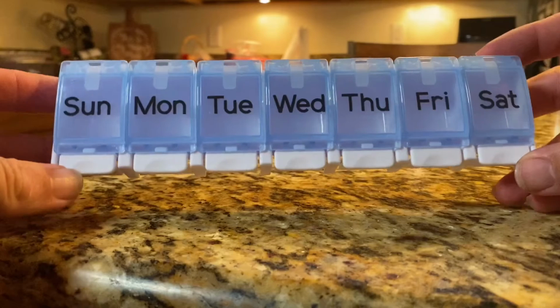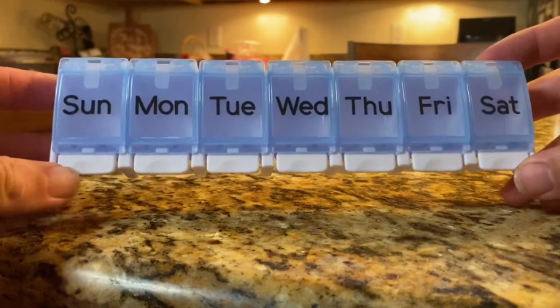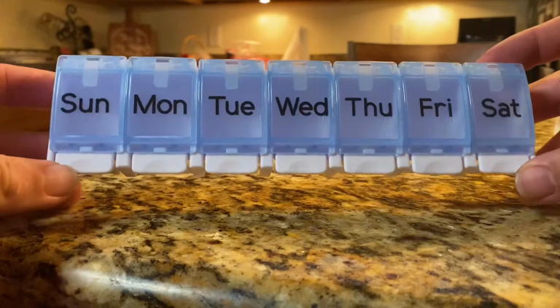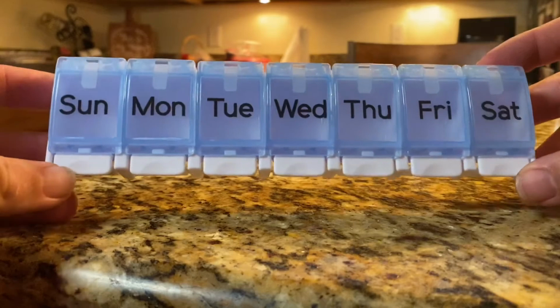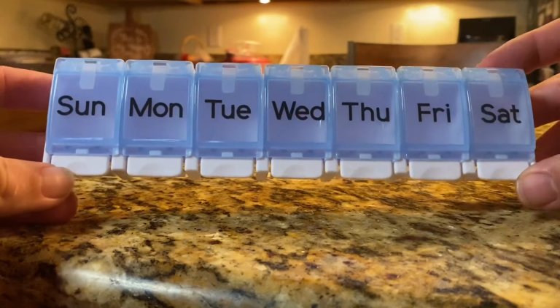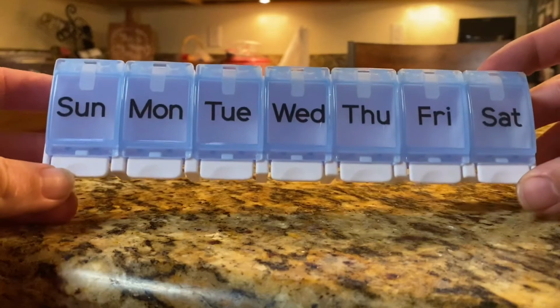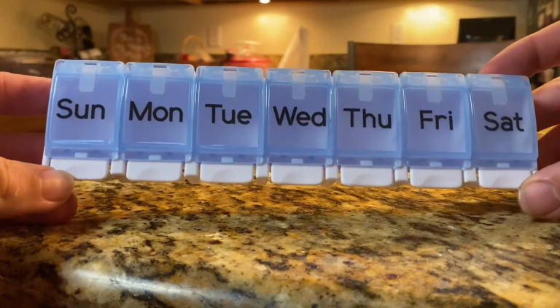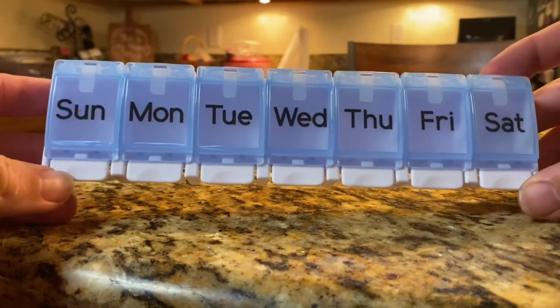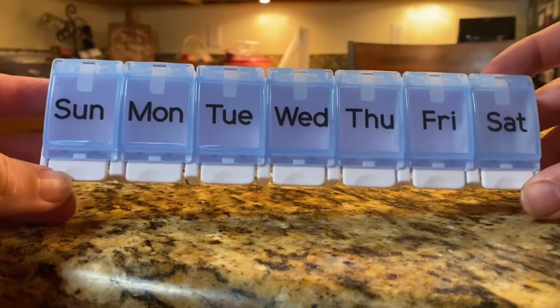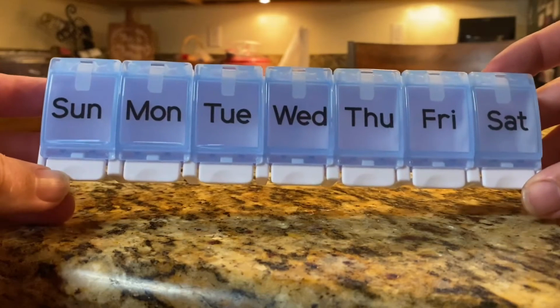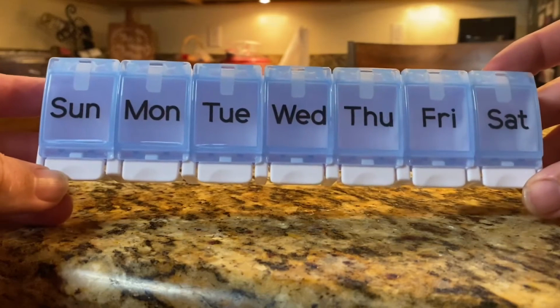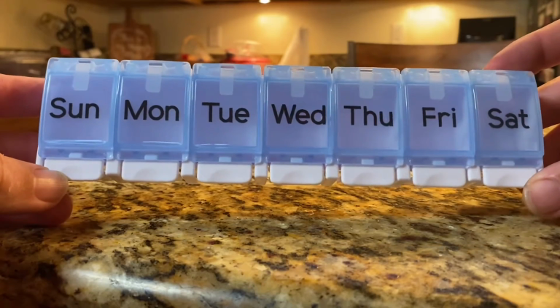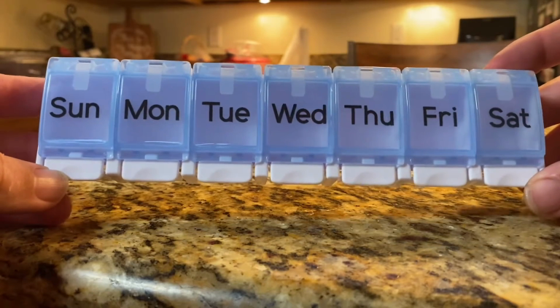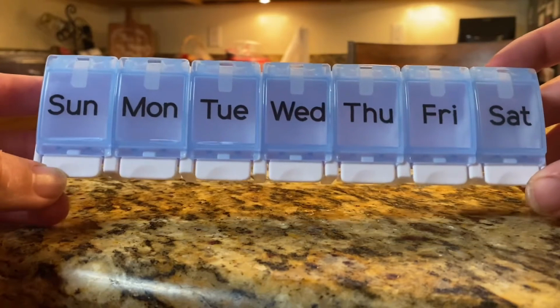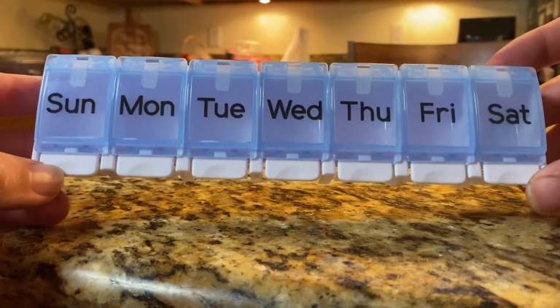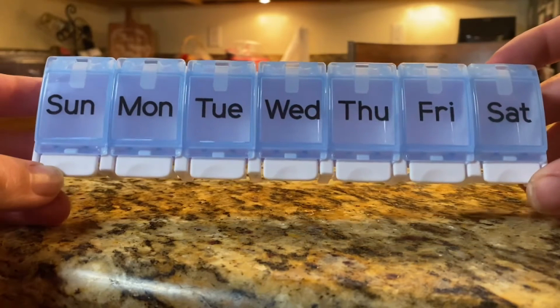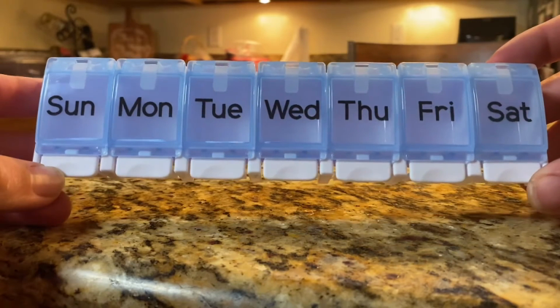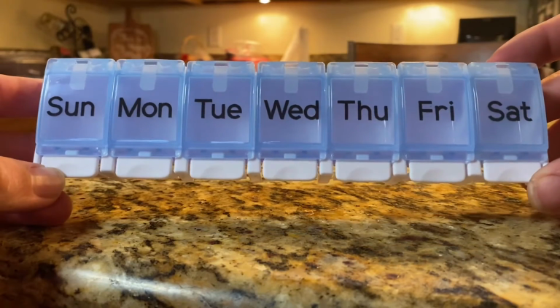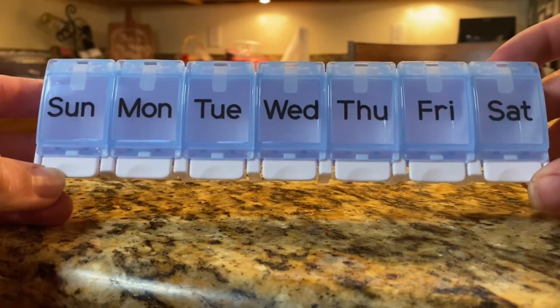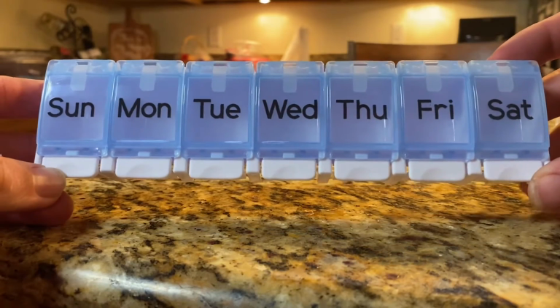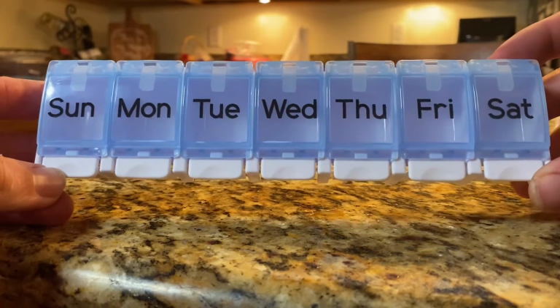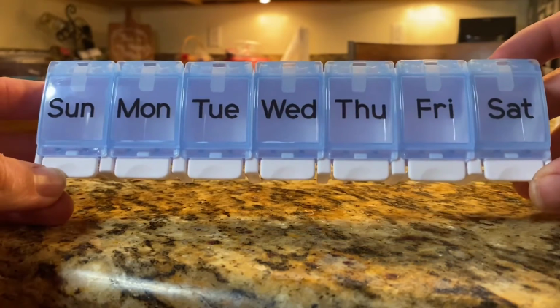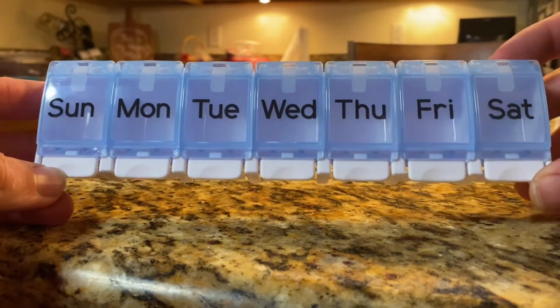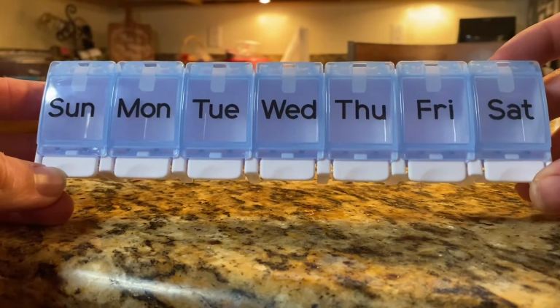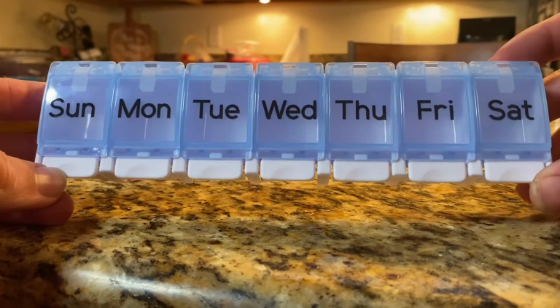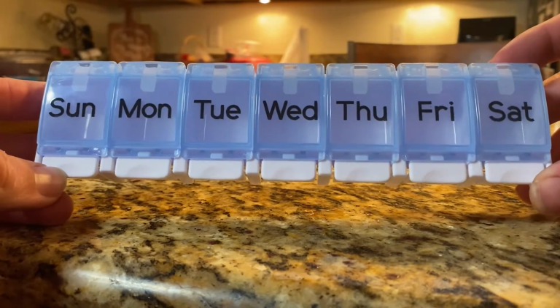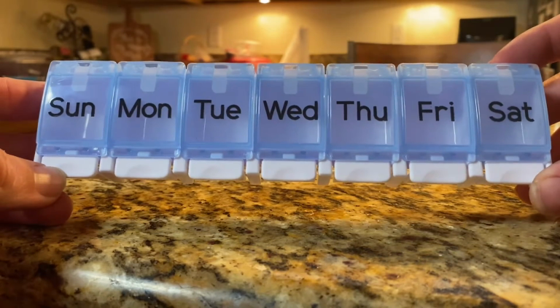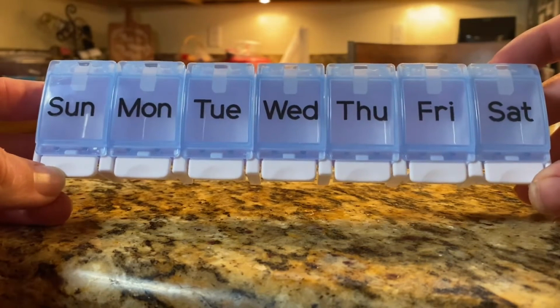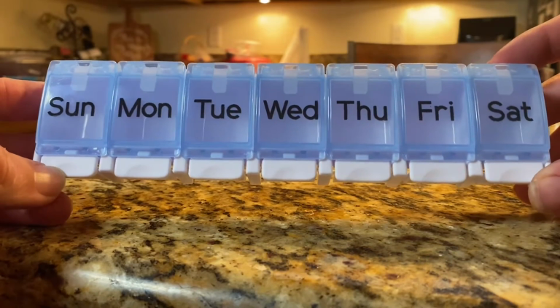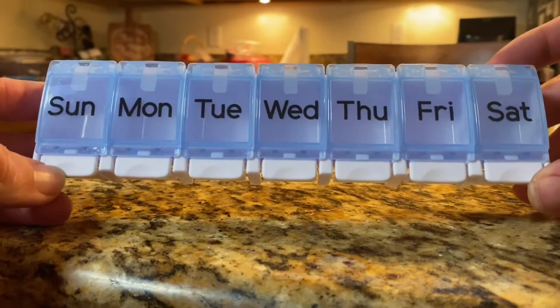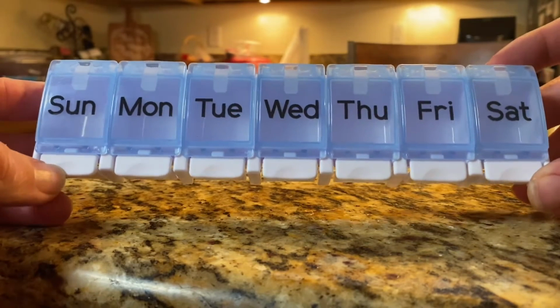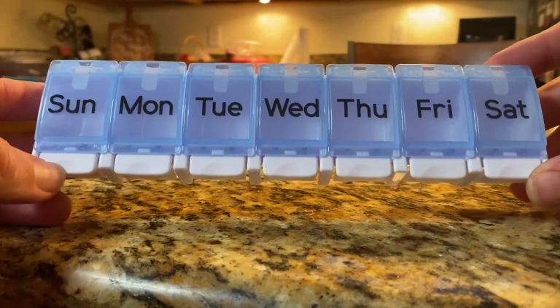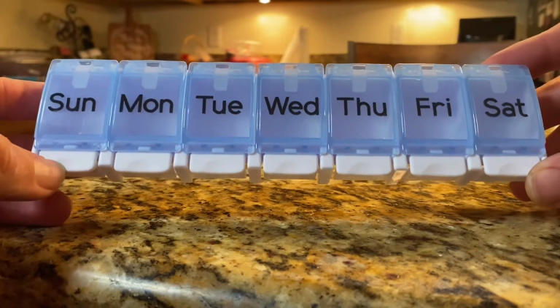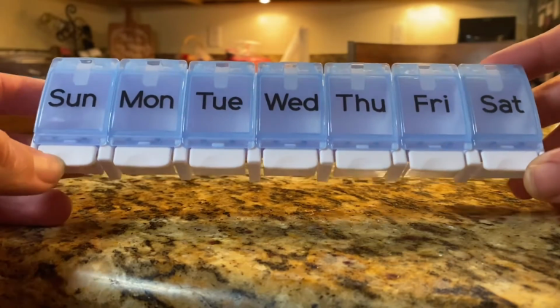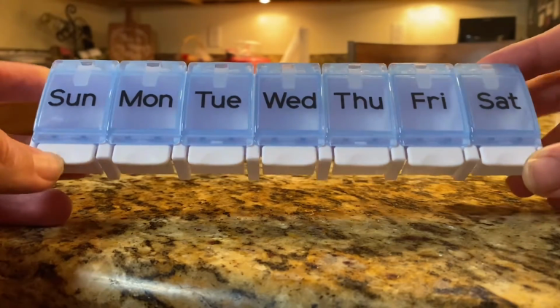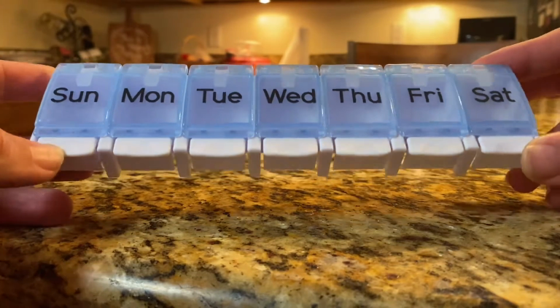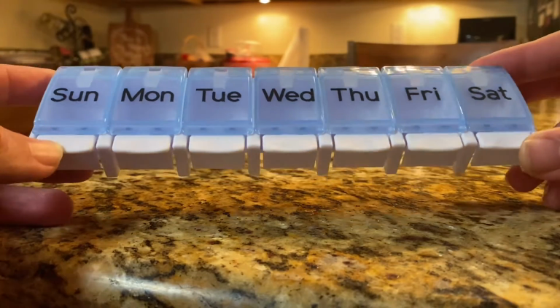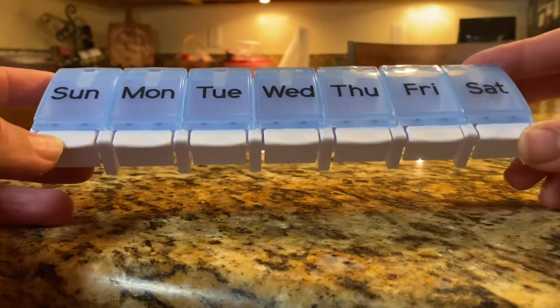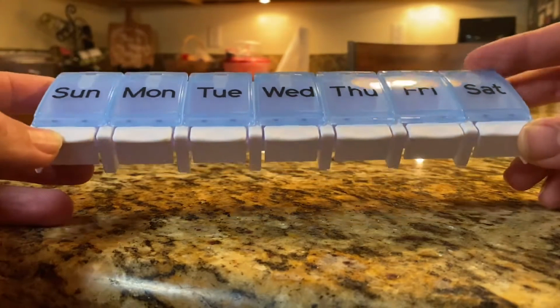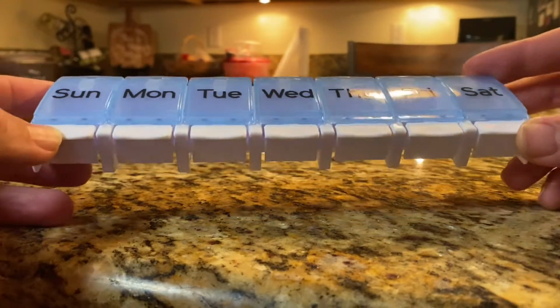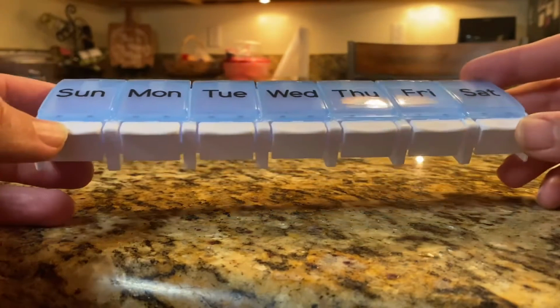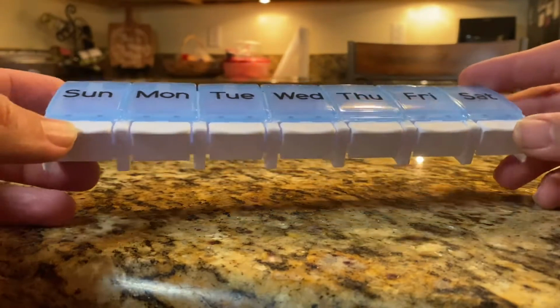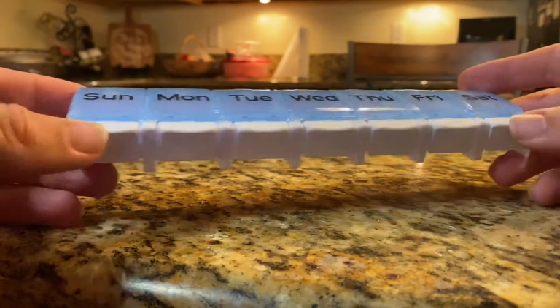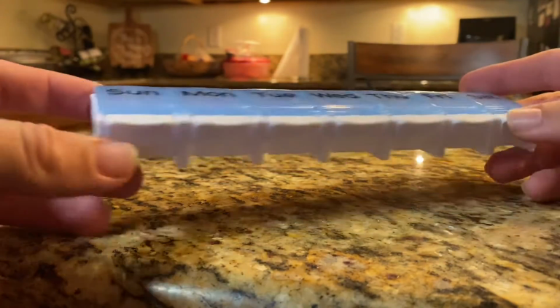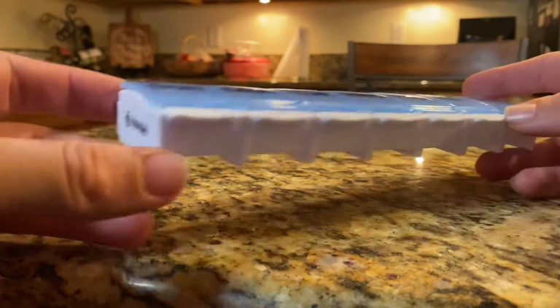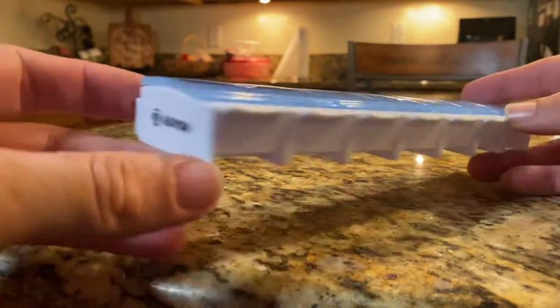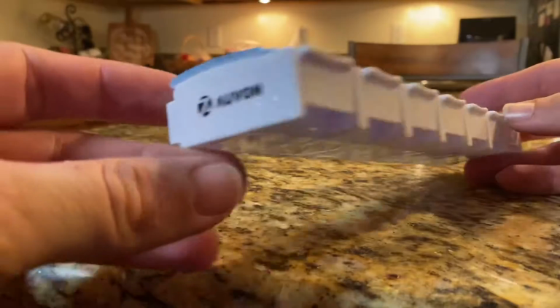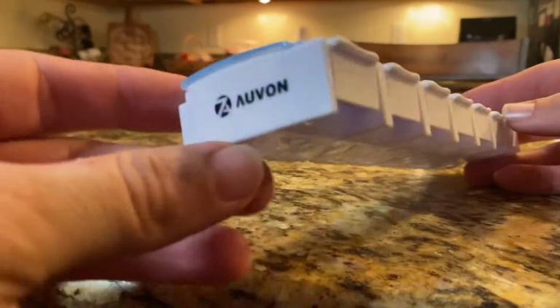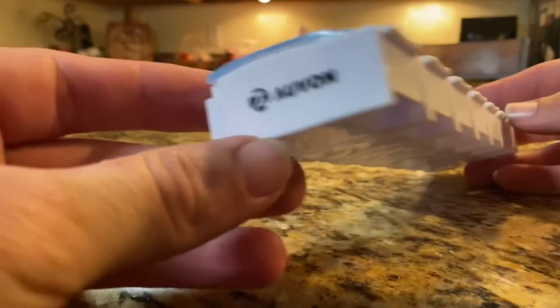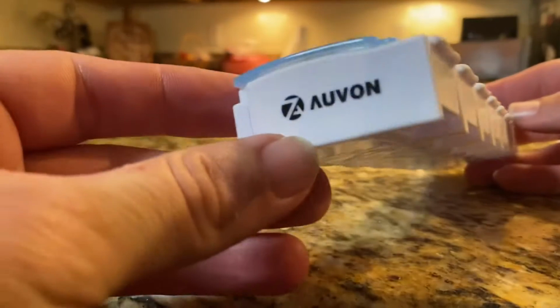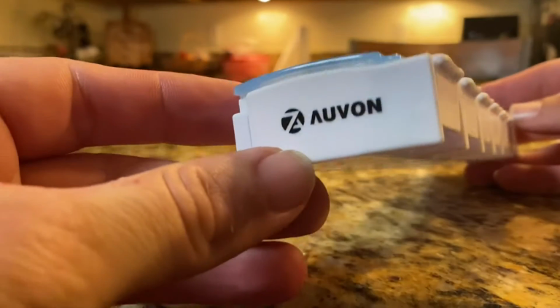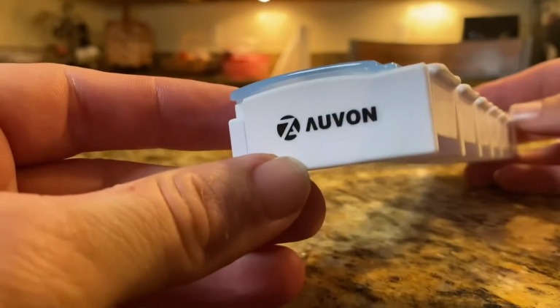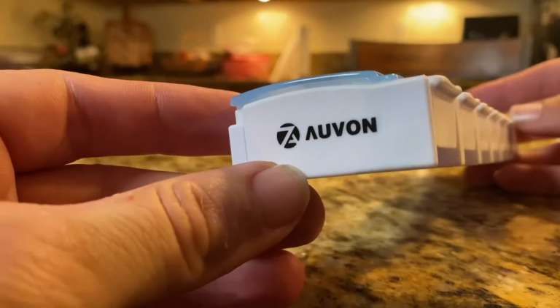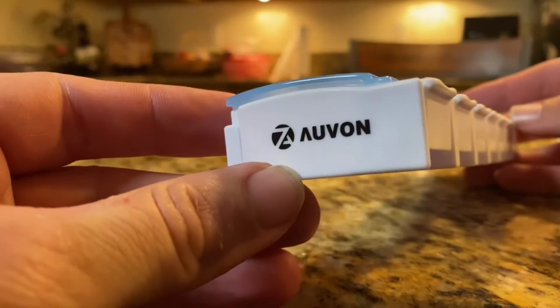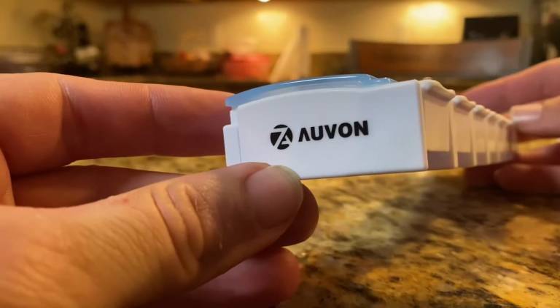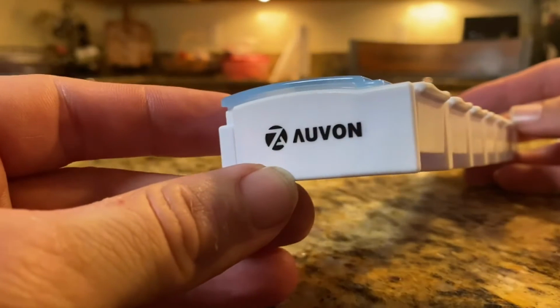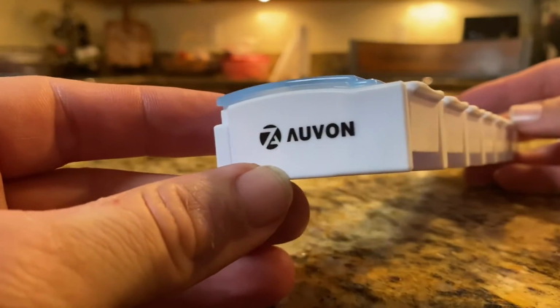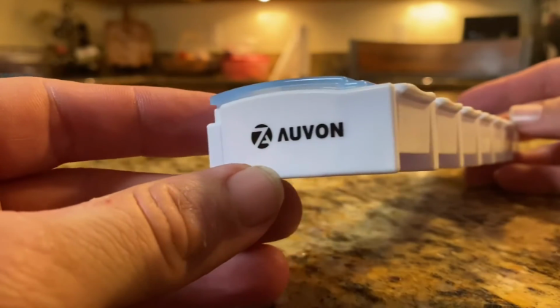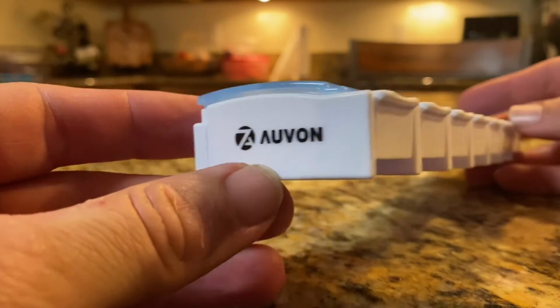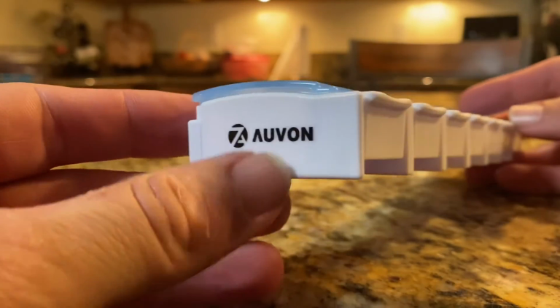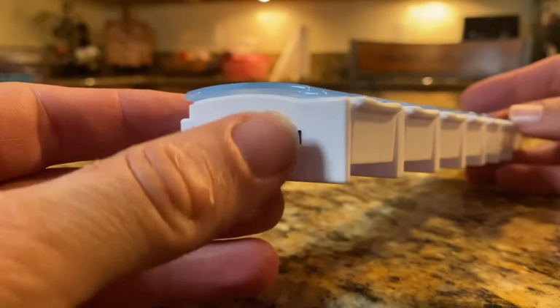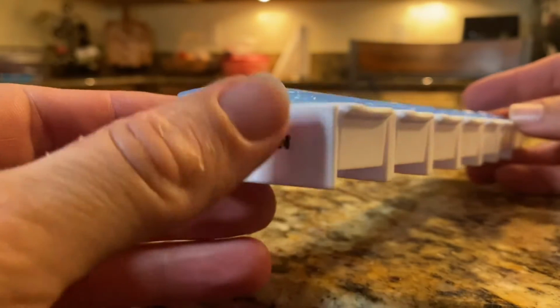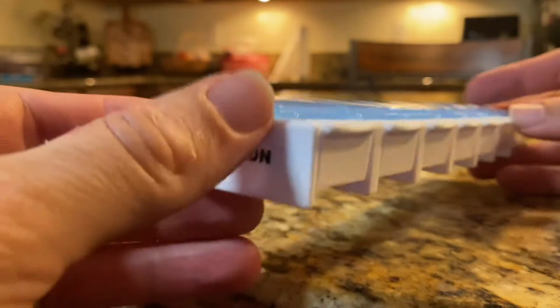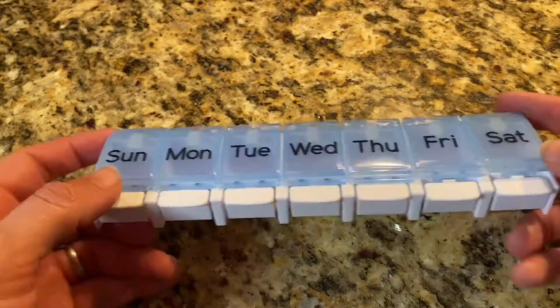This is my quick review for the Oven Weekly Pill Organizer. Be sure to watch the entire video so you fully understand the product.